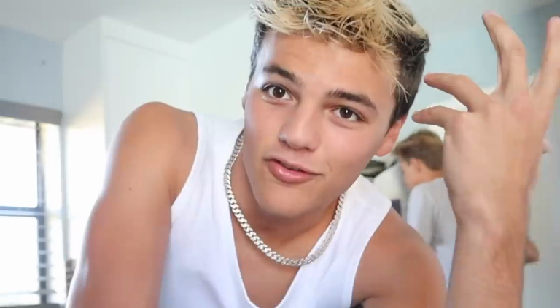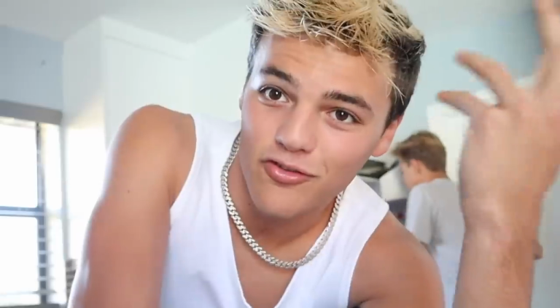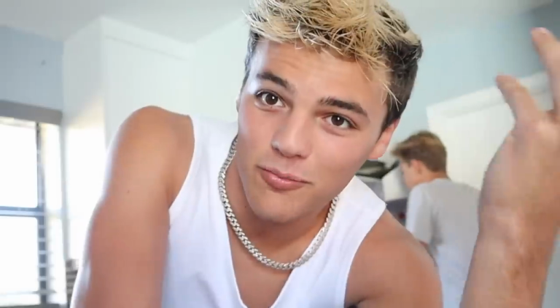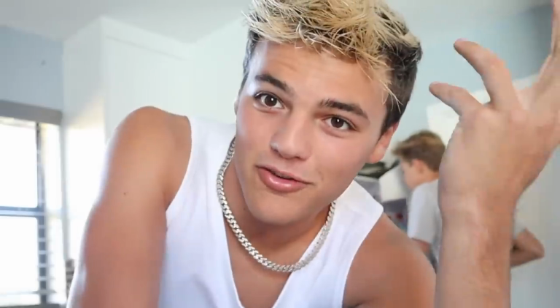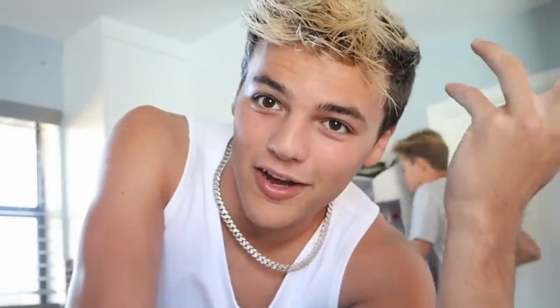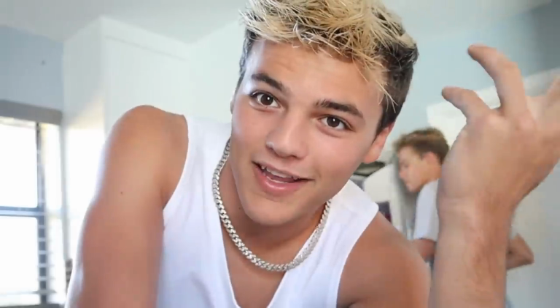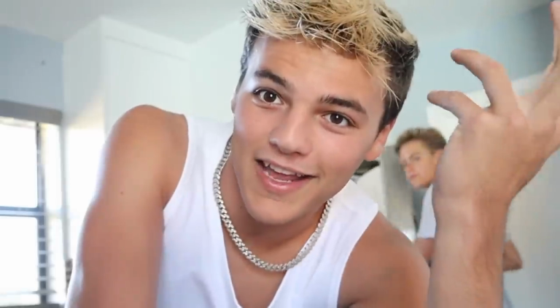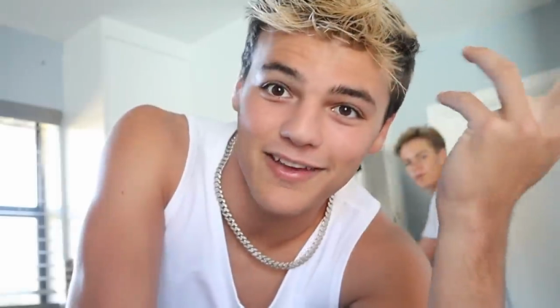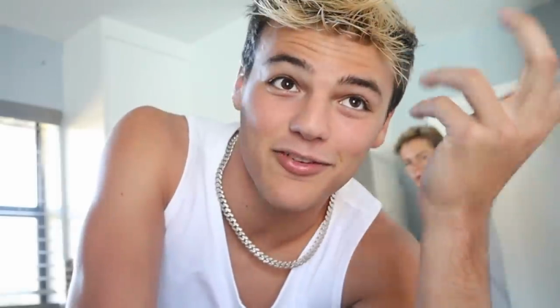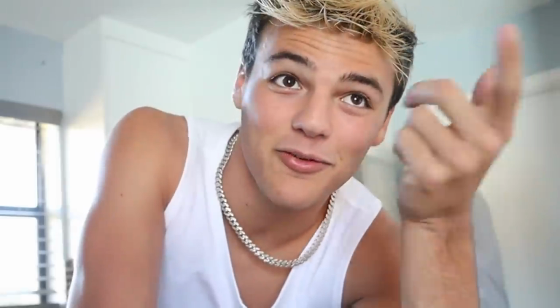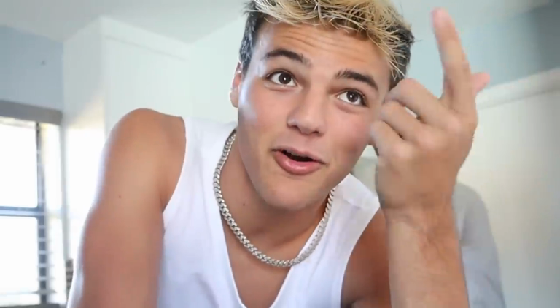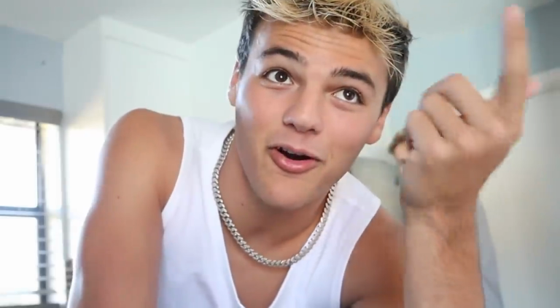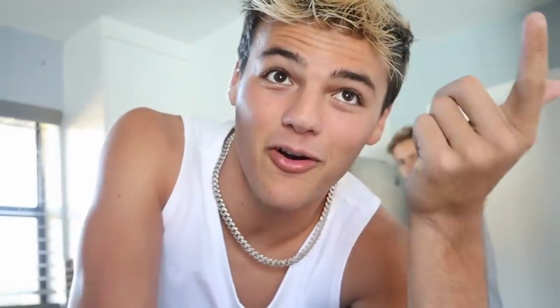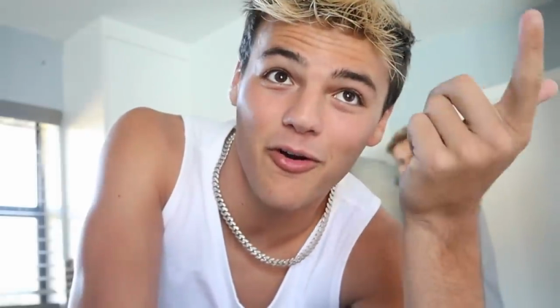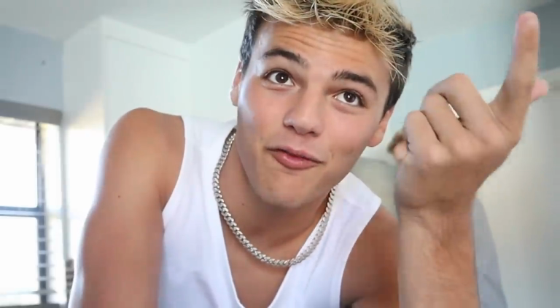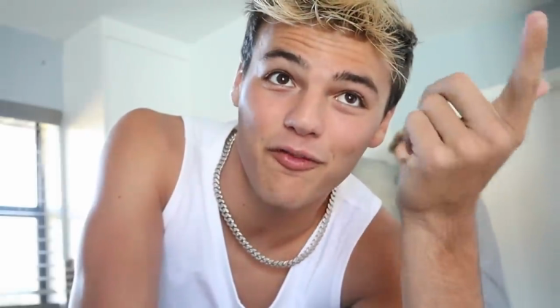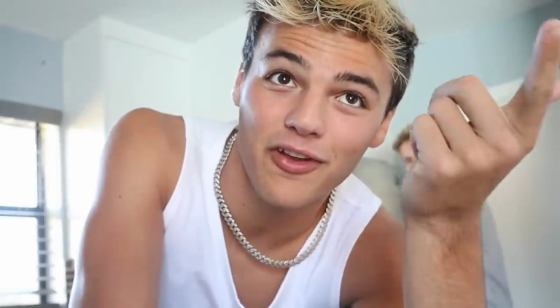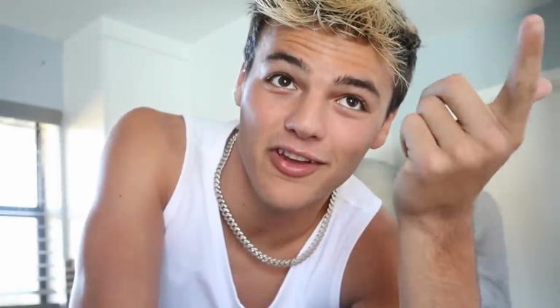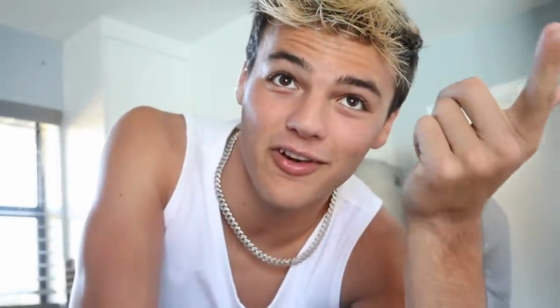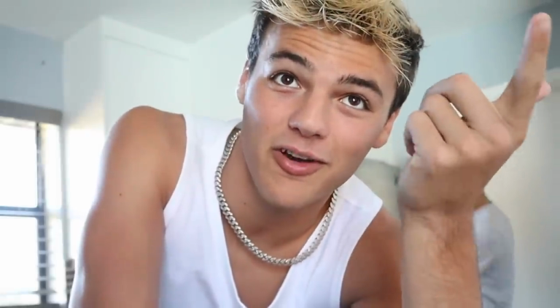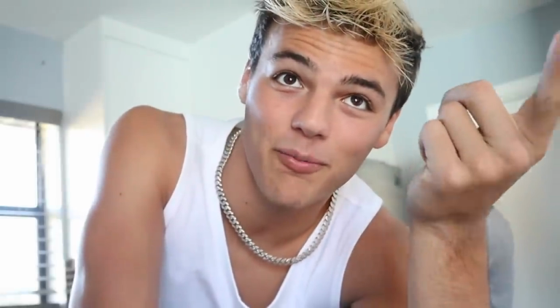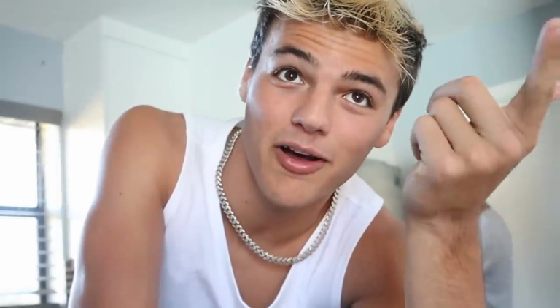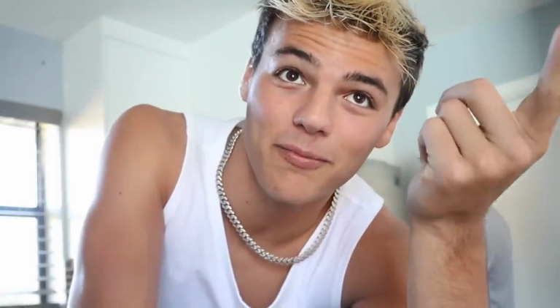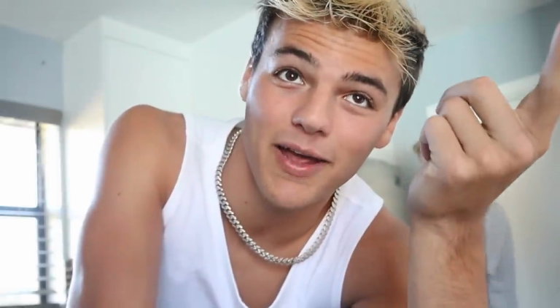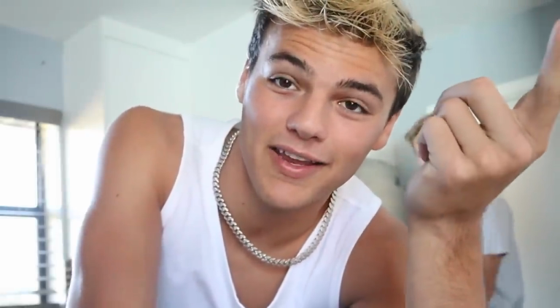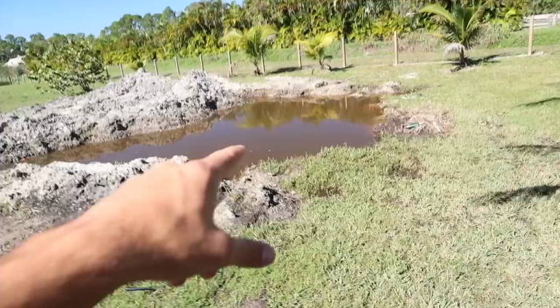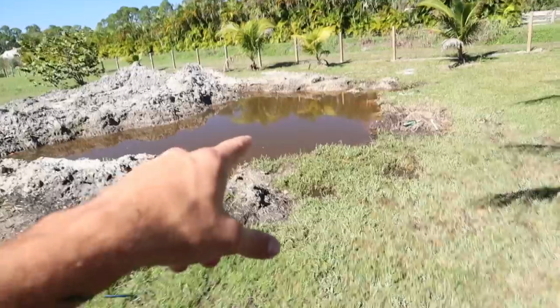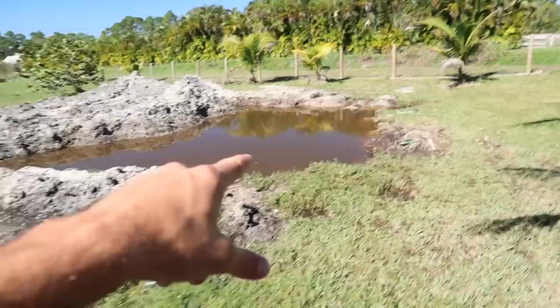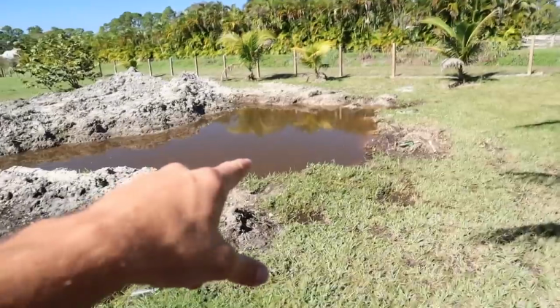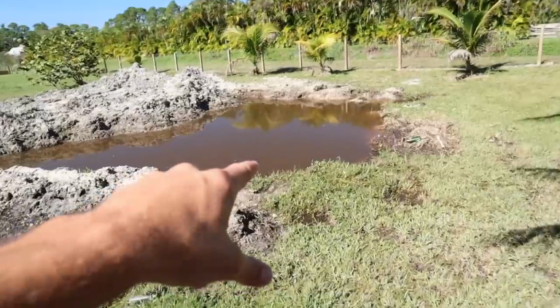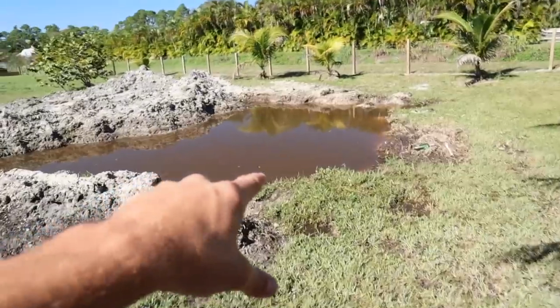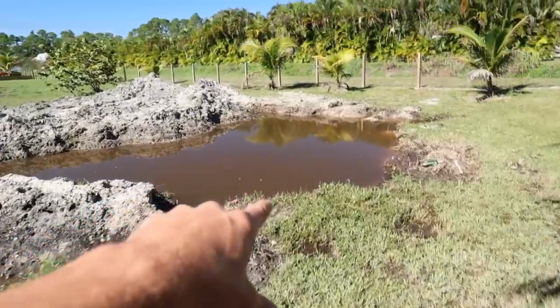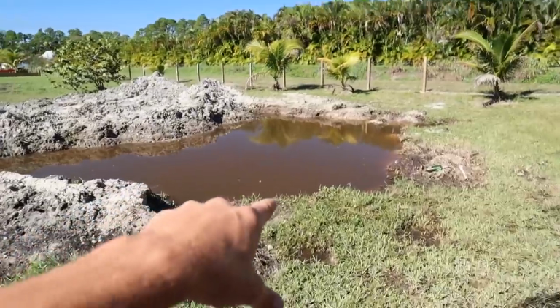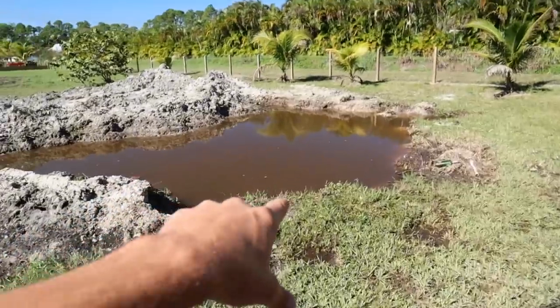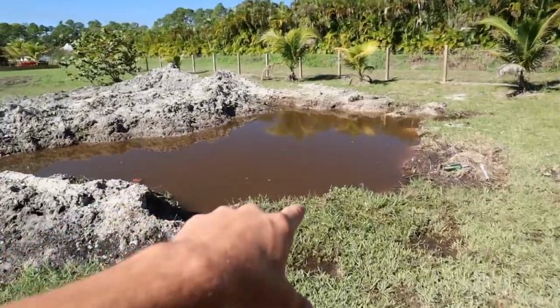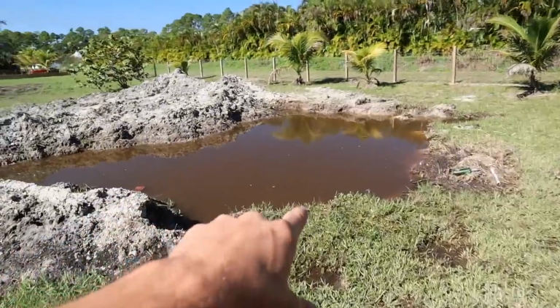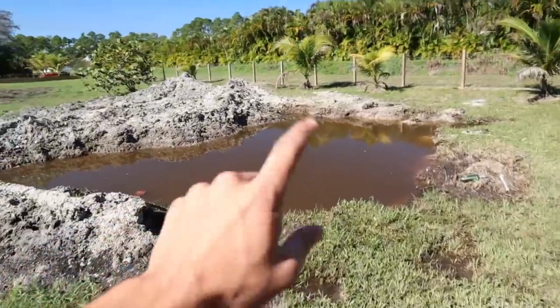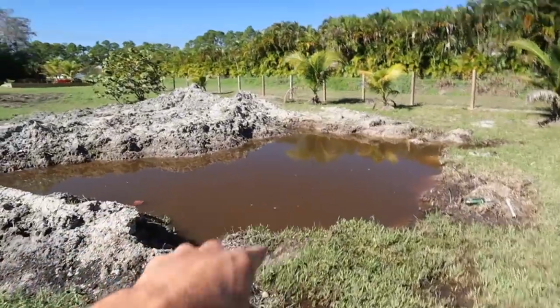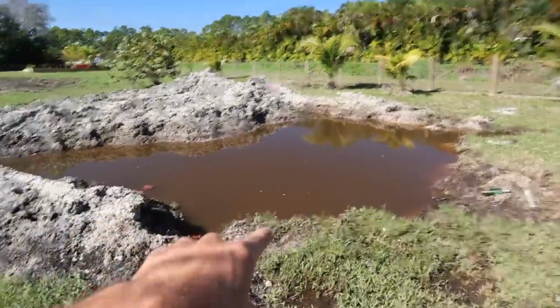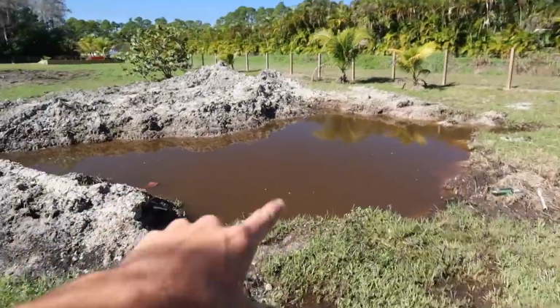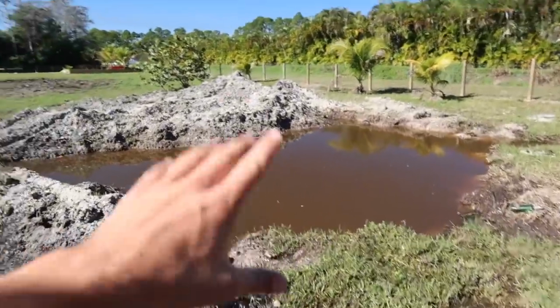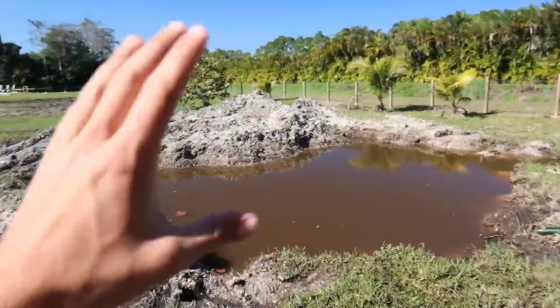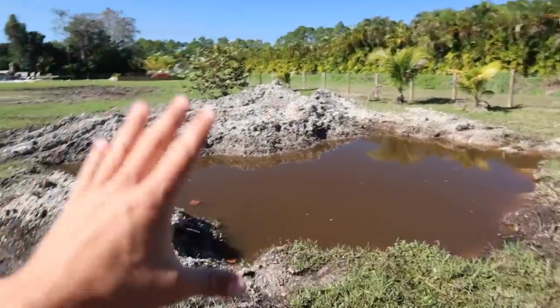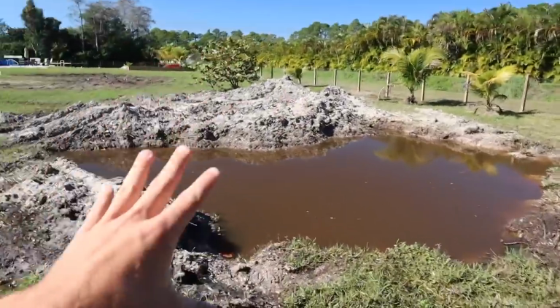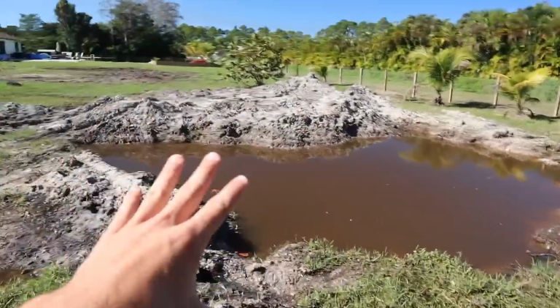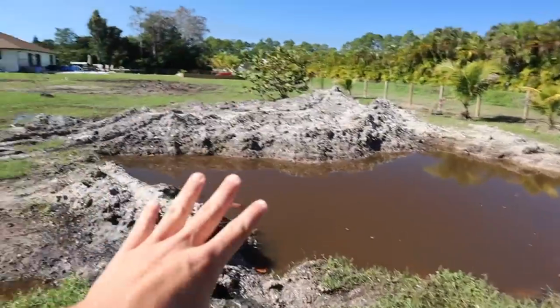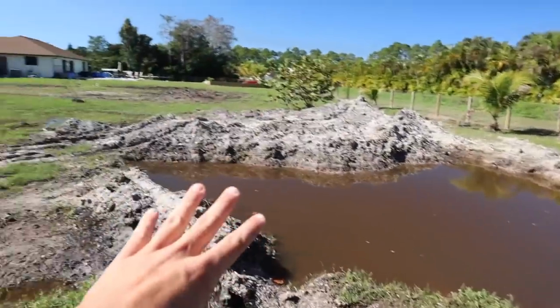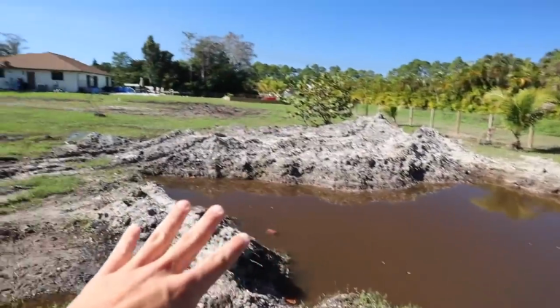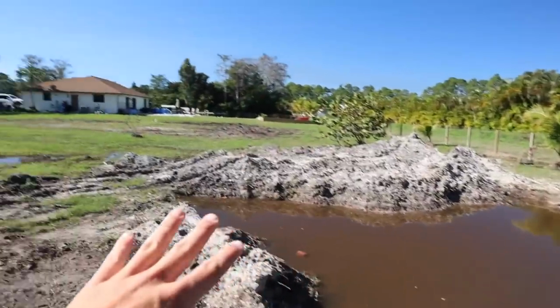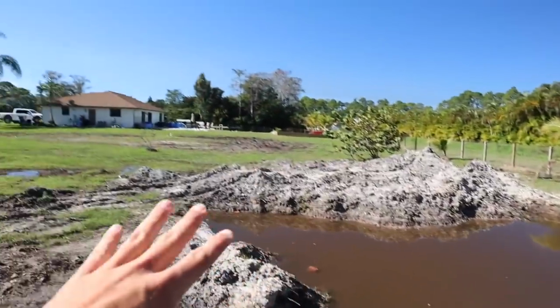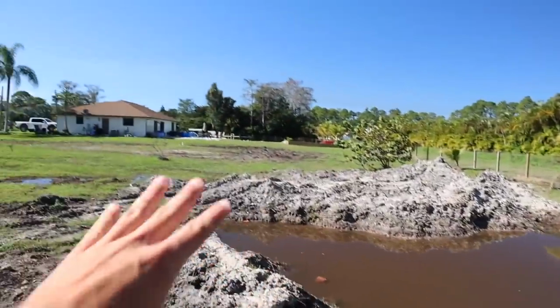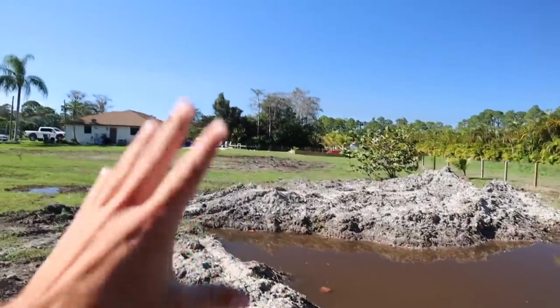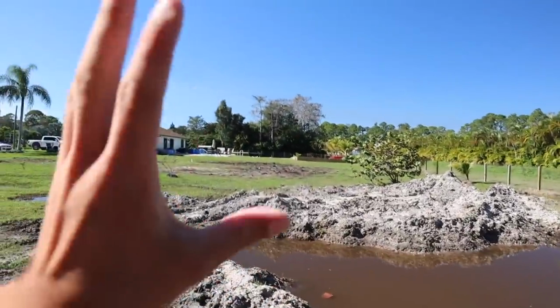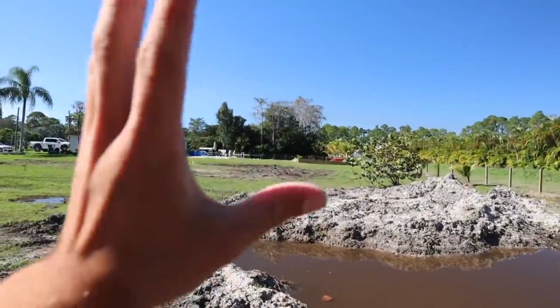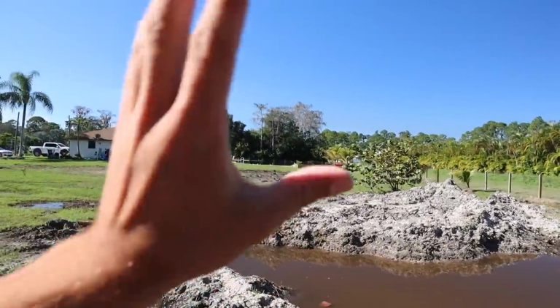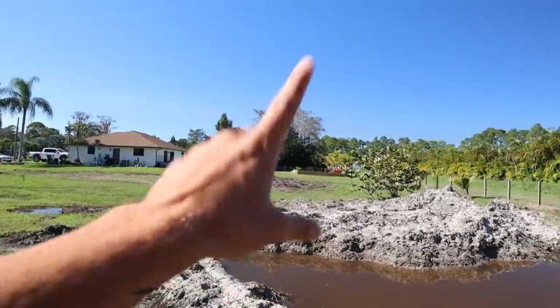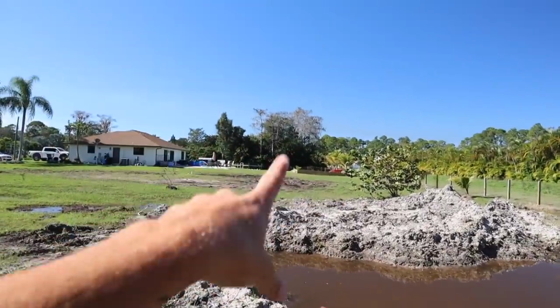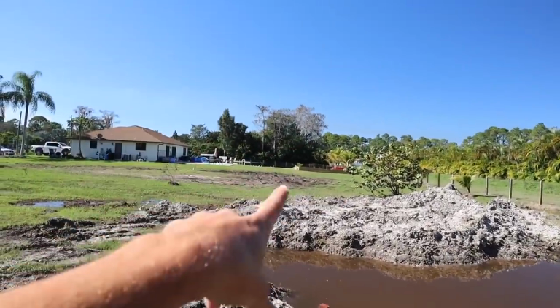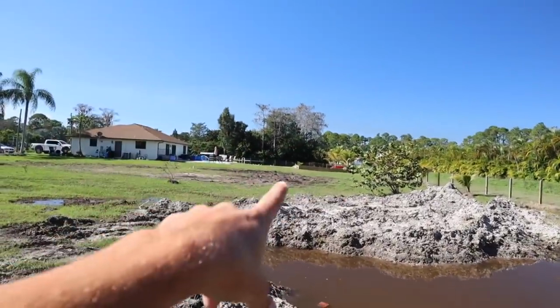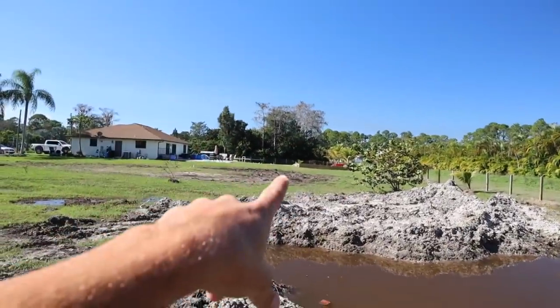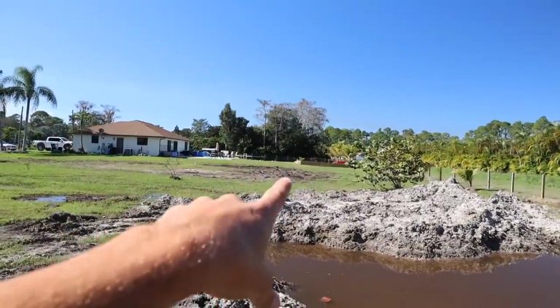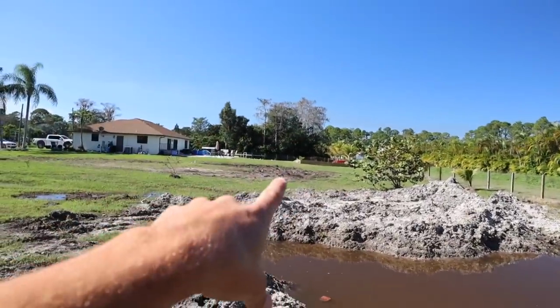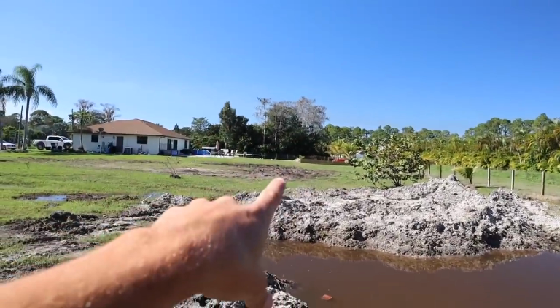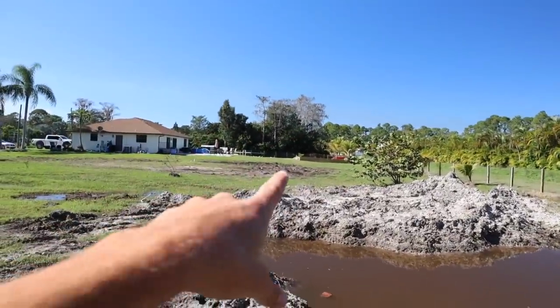Should we try to catch our own fish that are in a pond back here? This is the pond we're working on right now. It's on this side of the property, complete other side of the property.